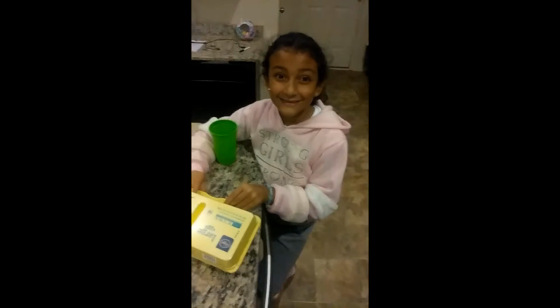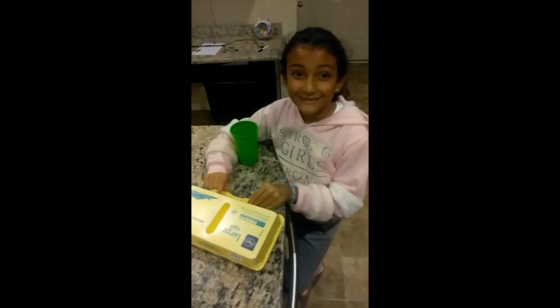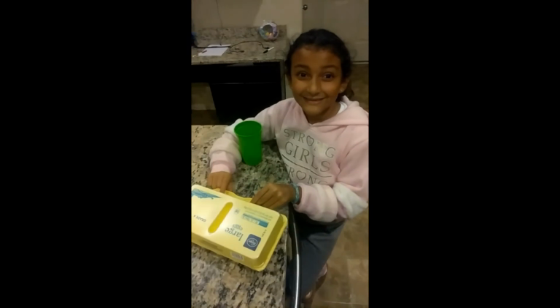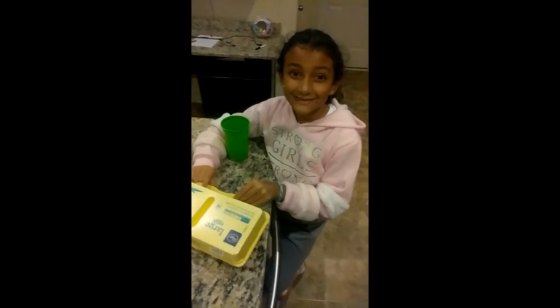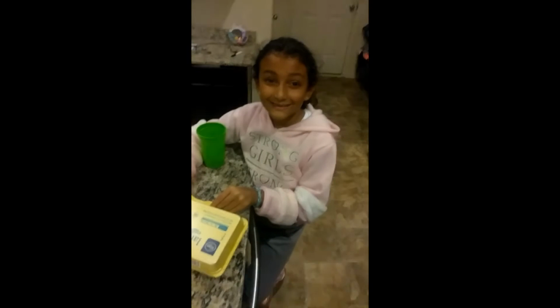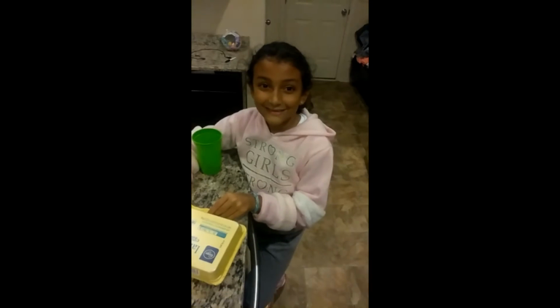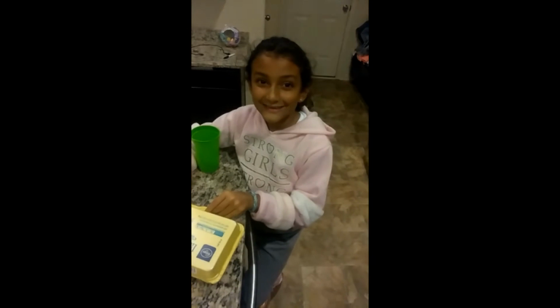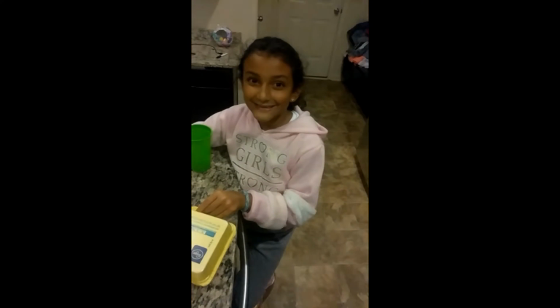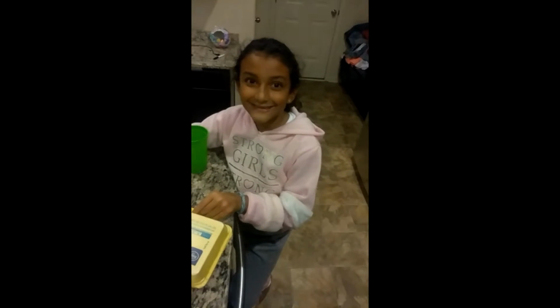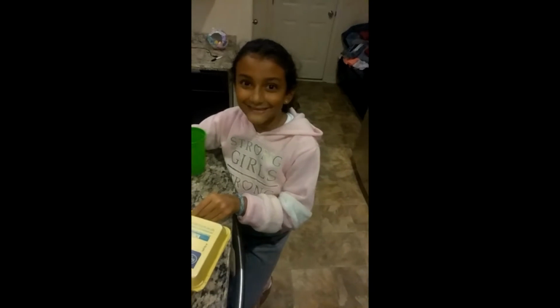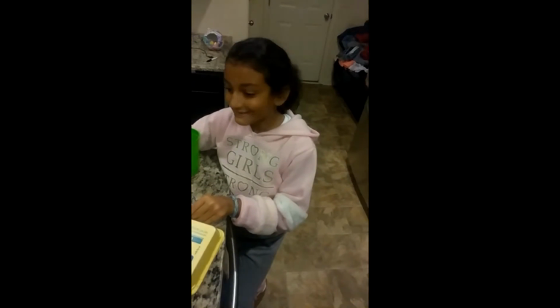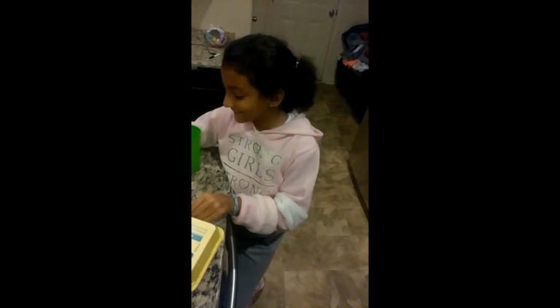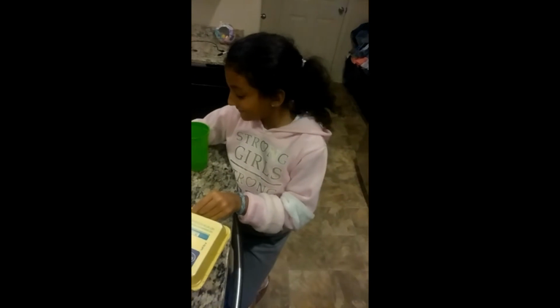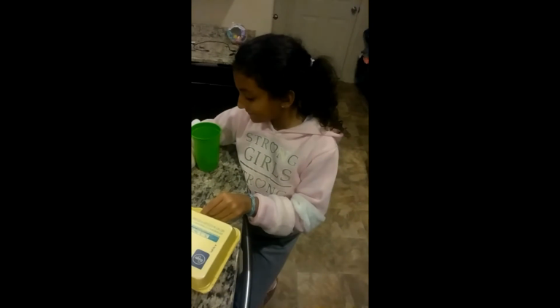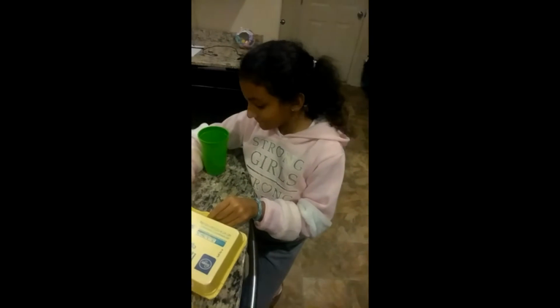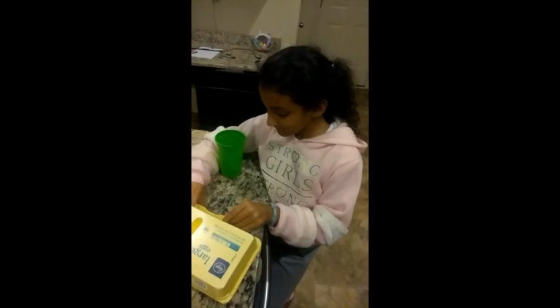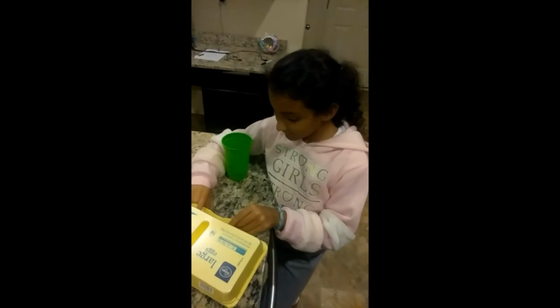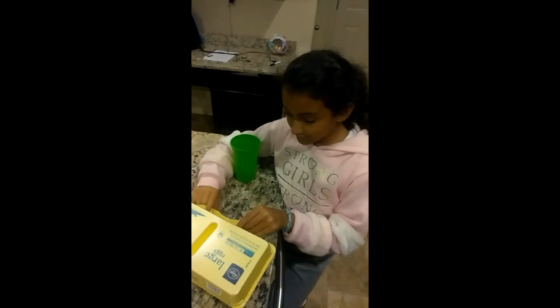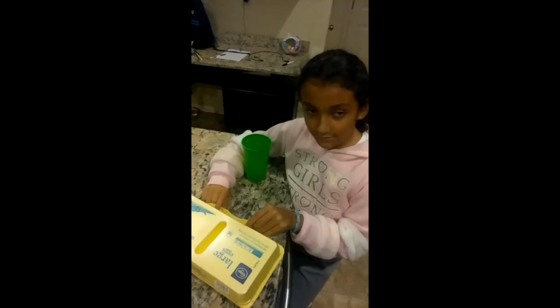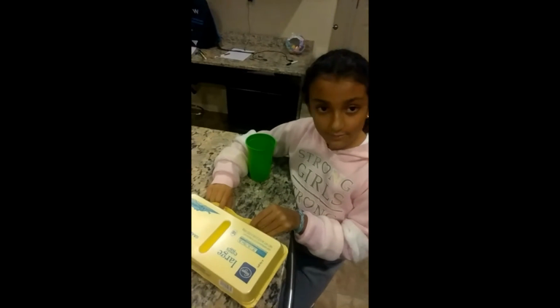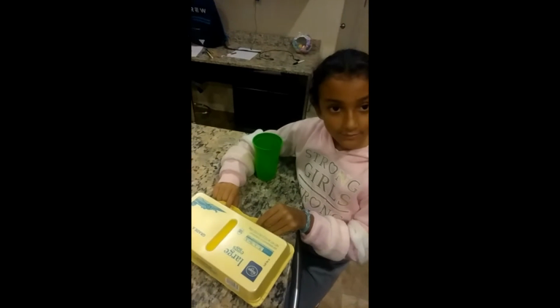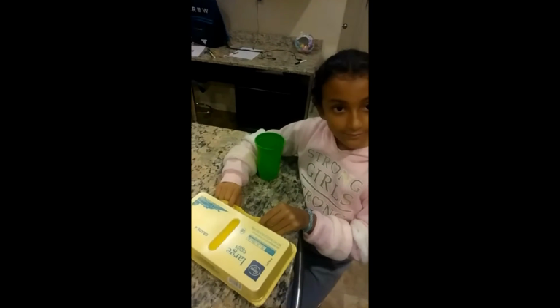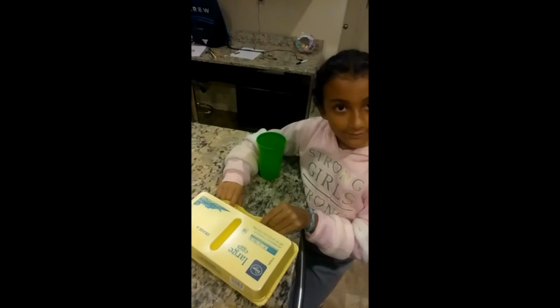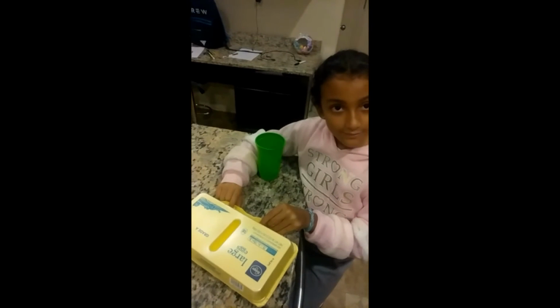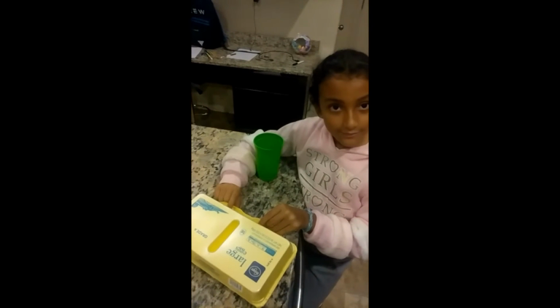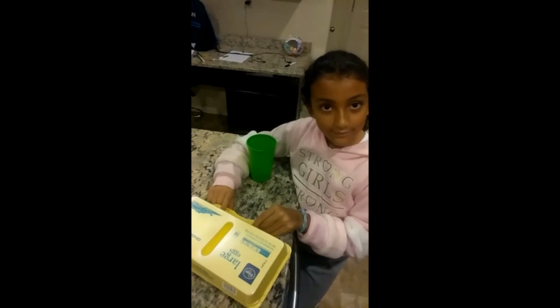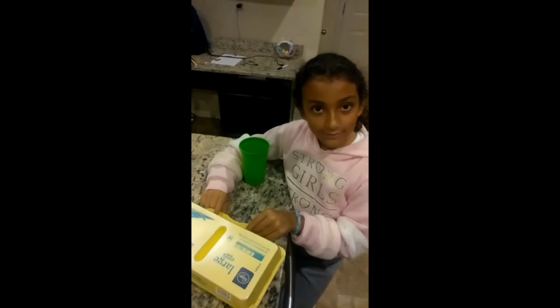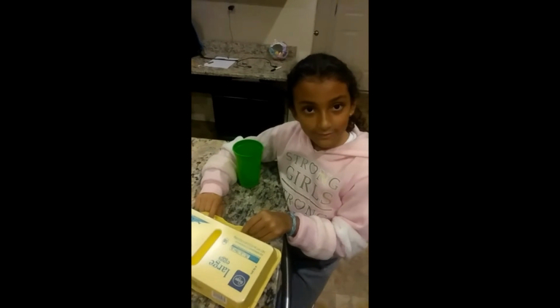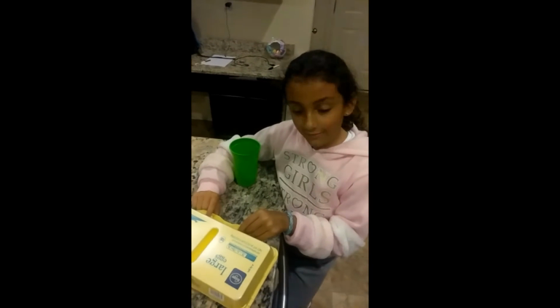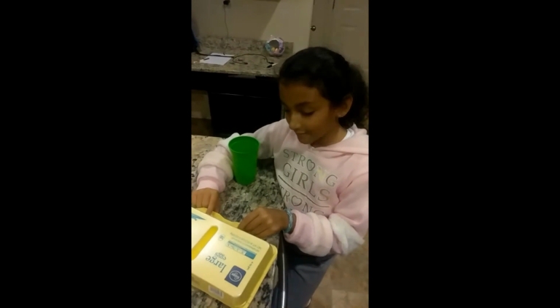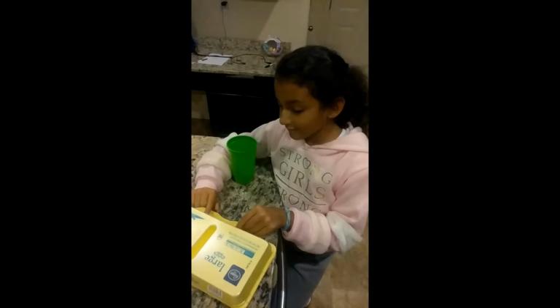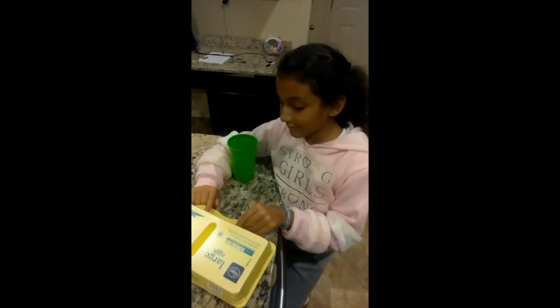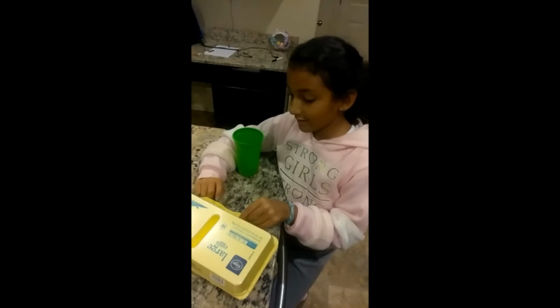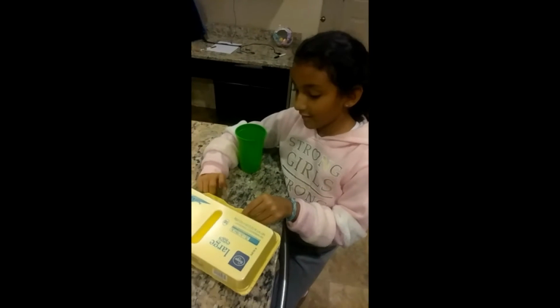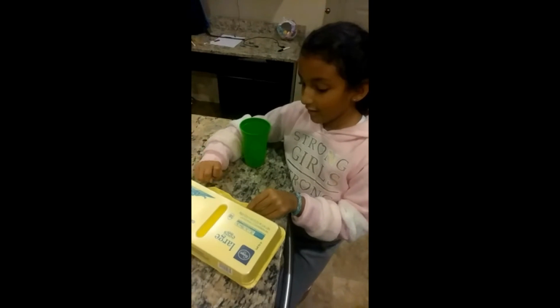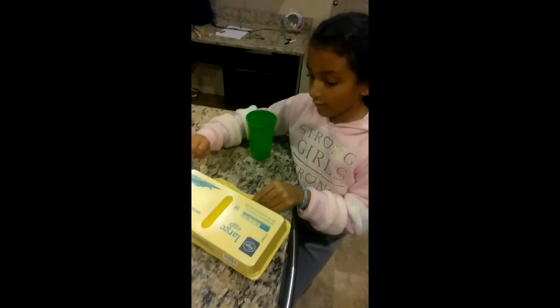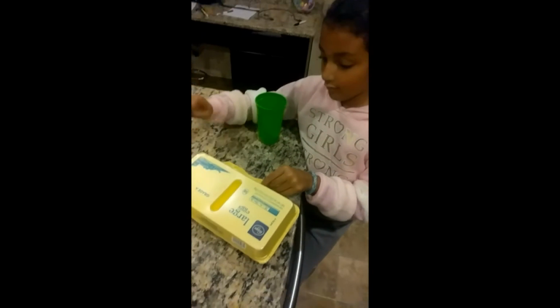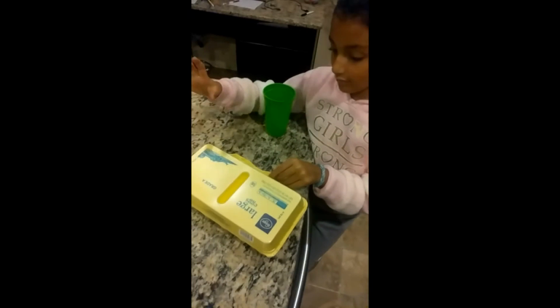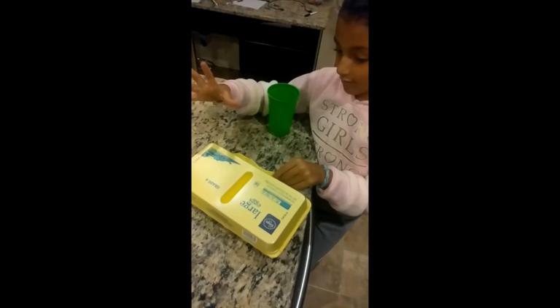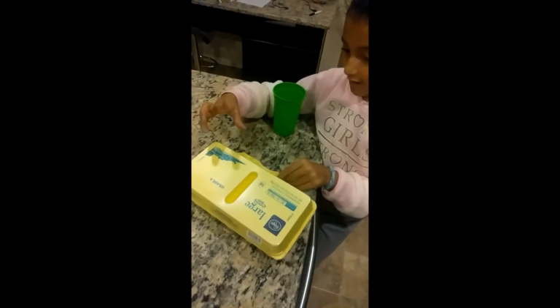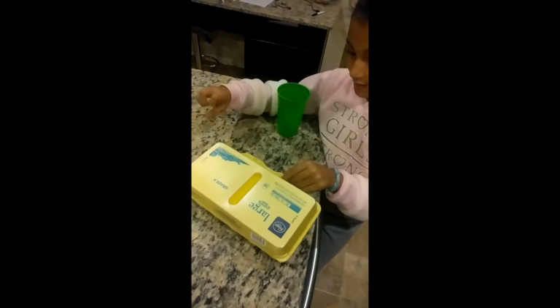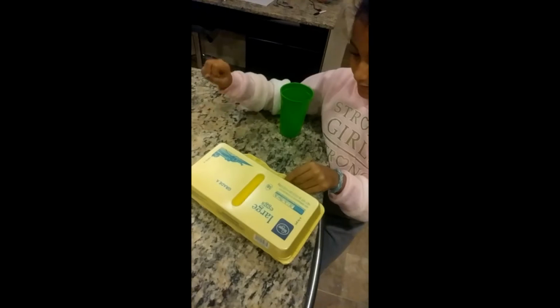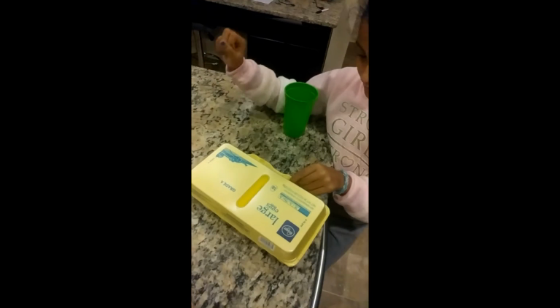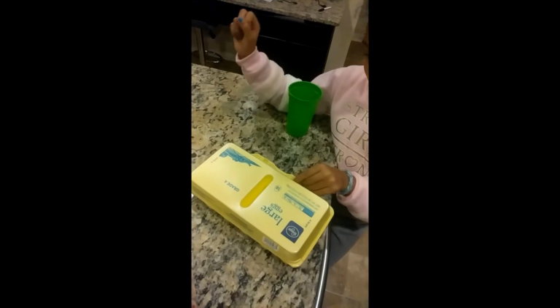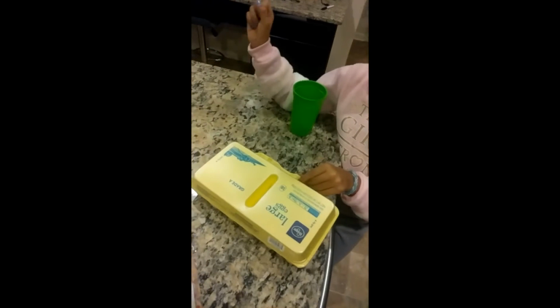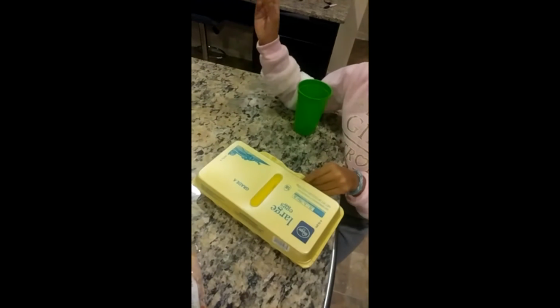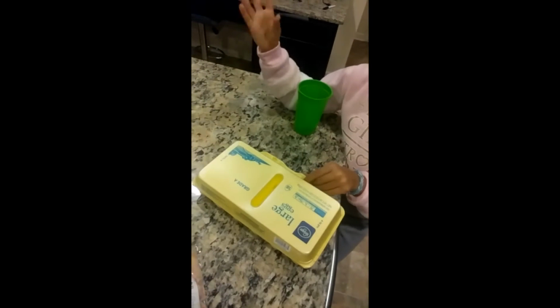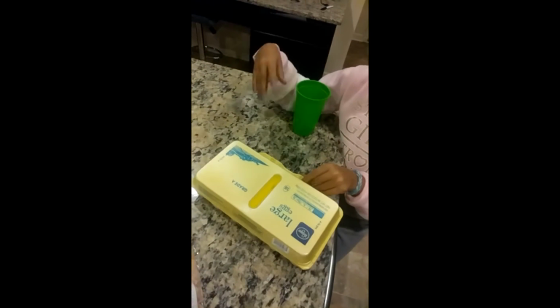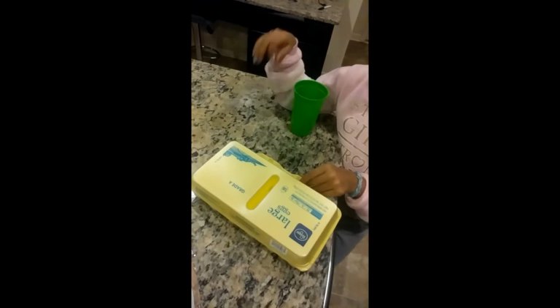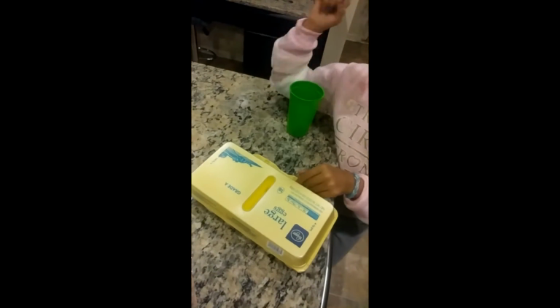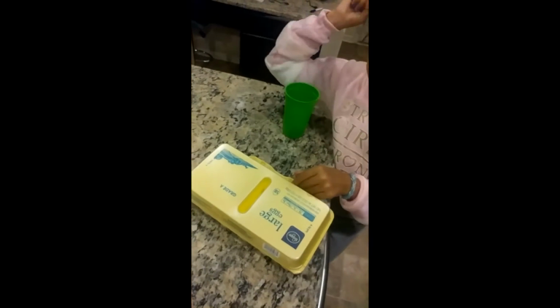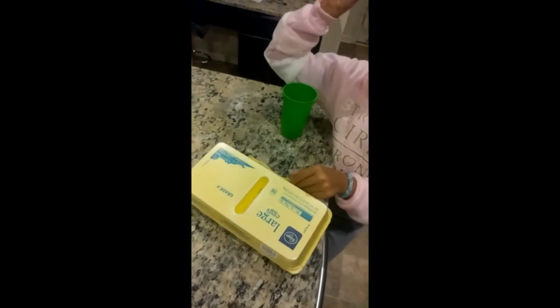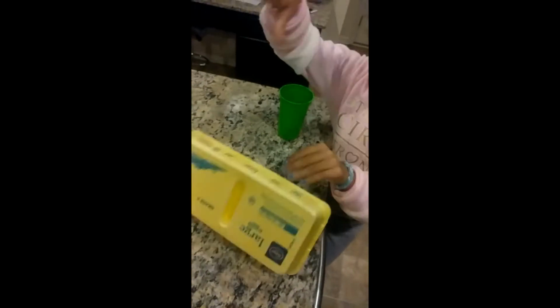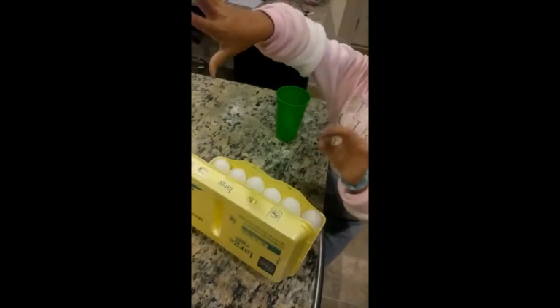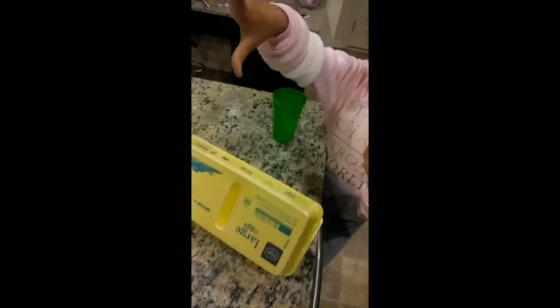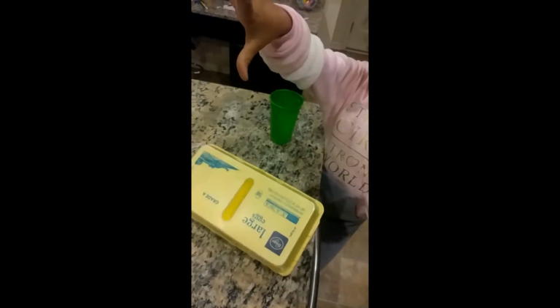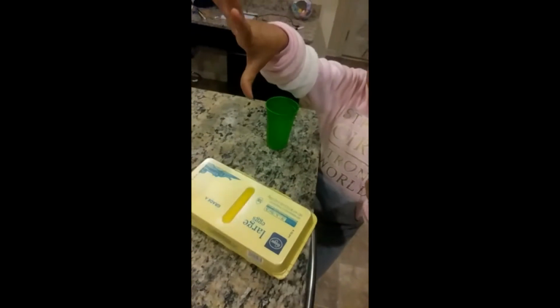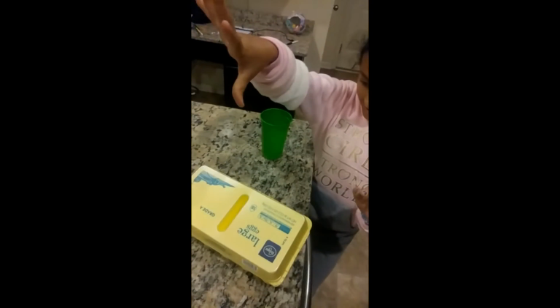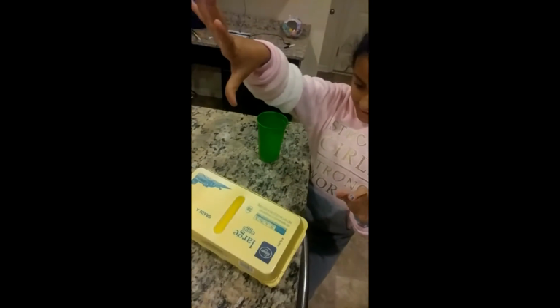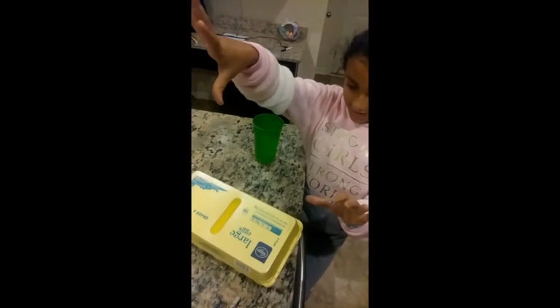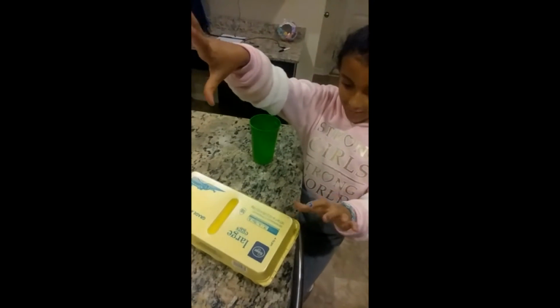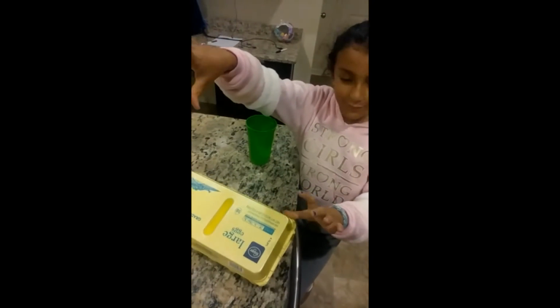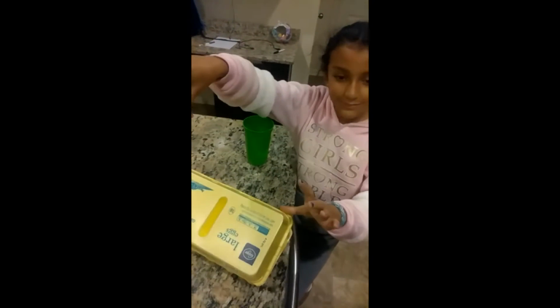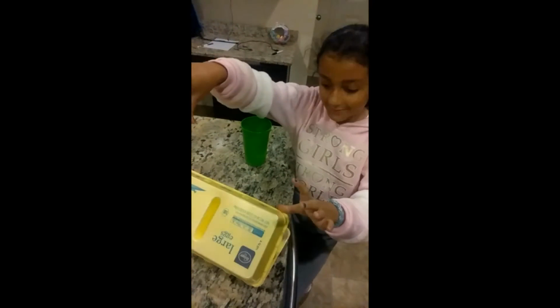Alright guys, we're doing a new experiment with an egg and some vinegar. Parker has the eggs right here. Voila.